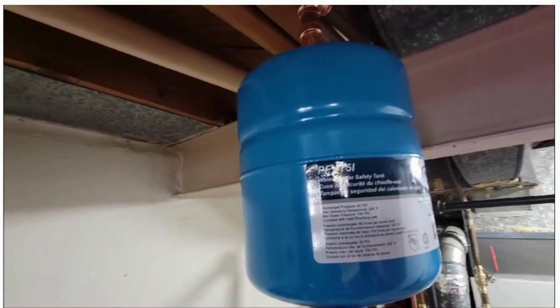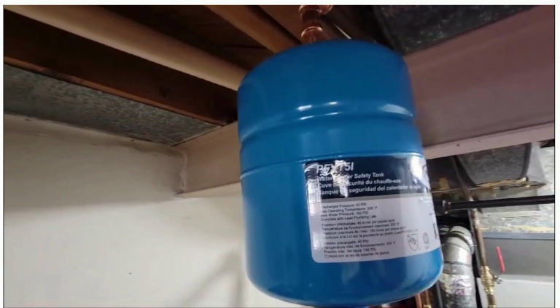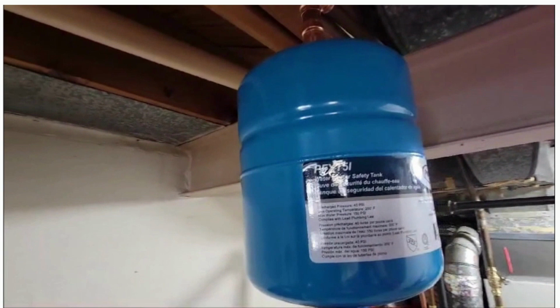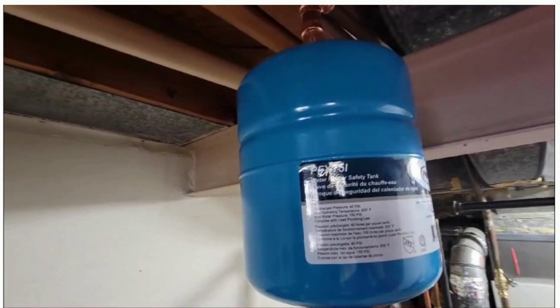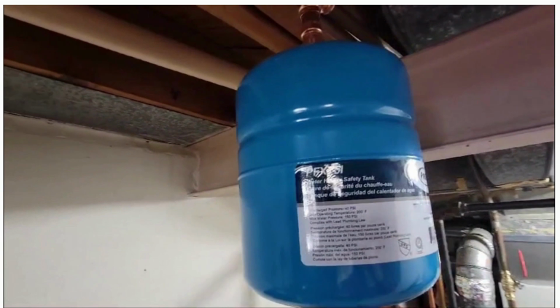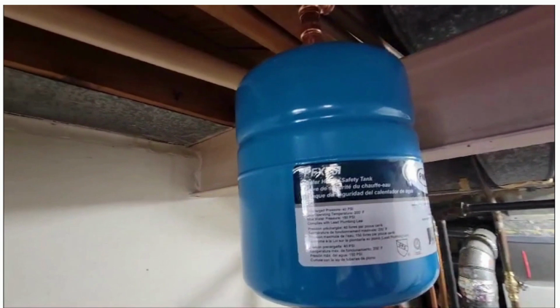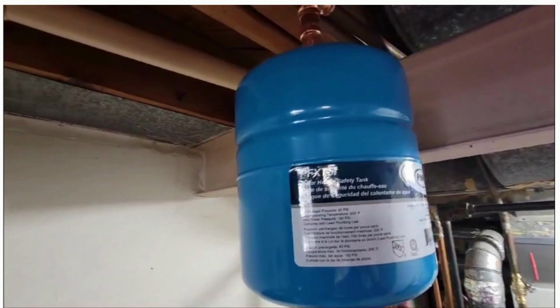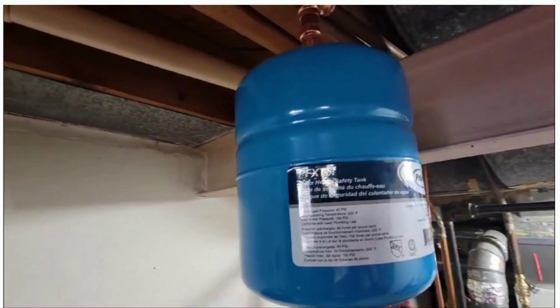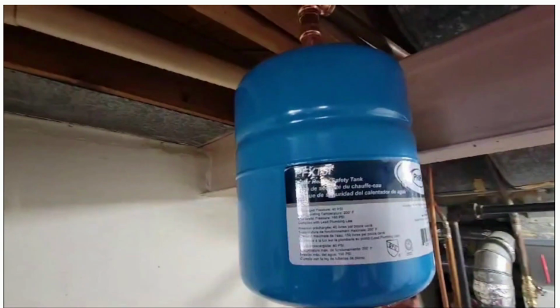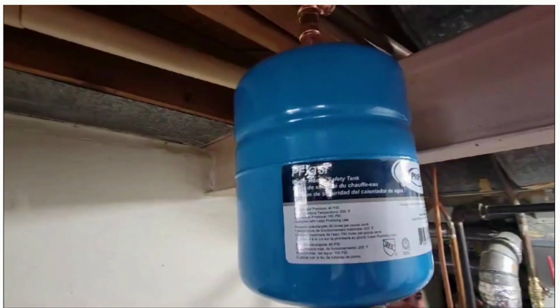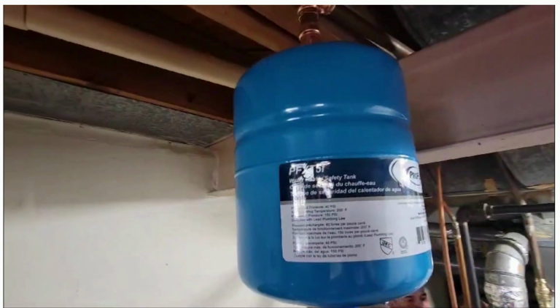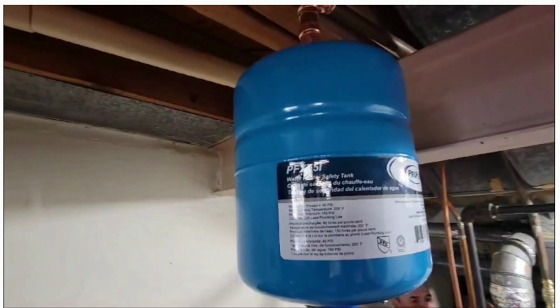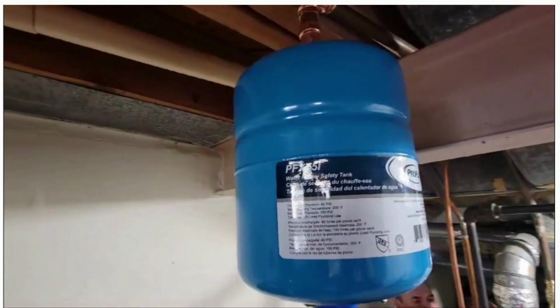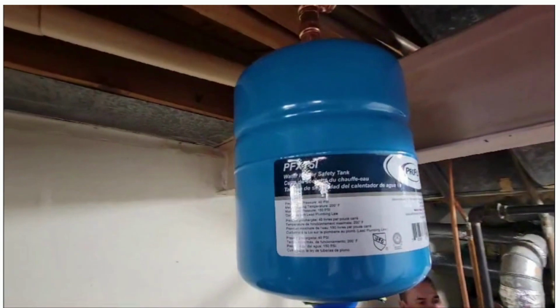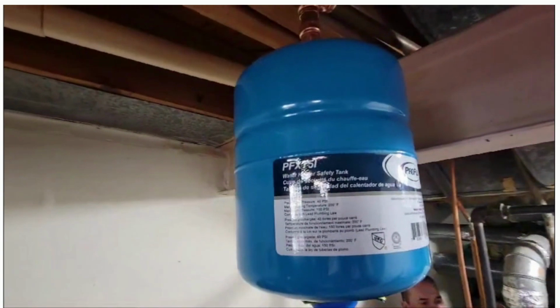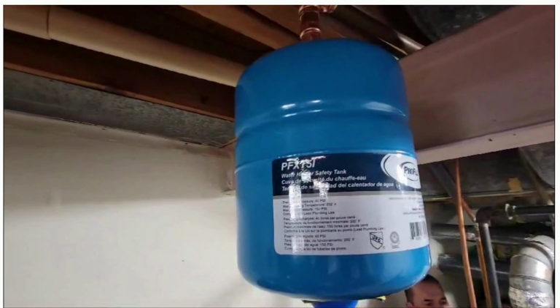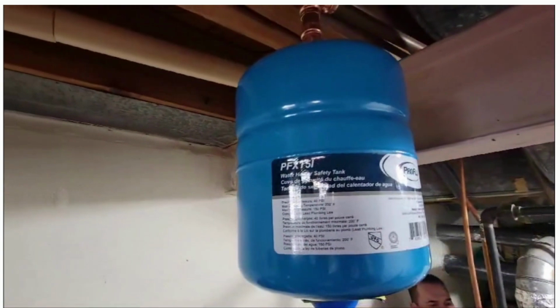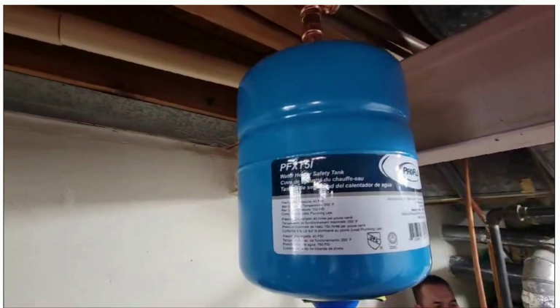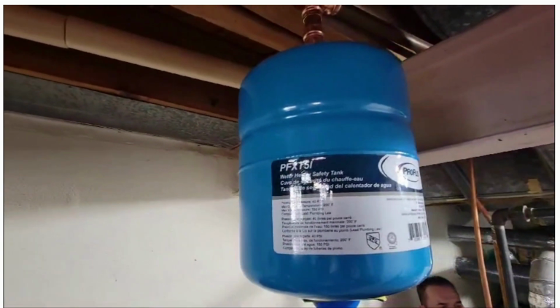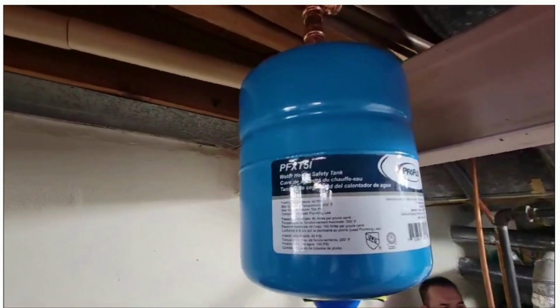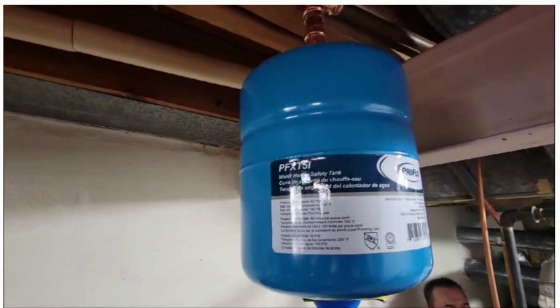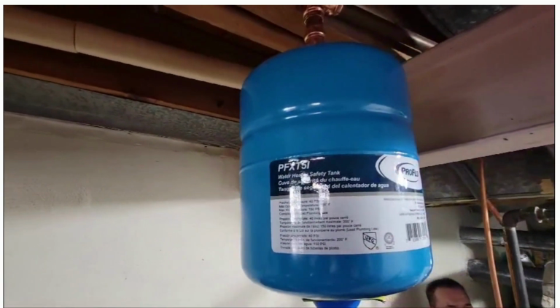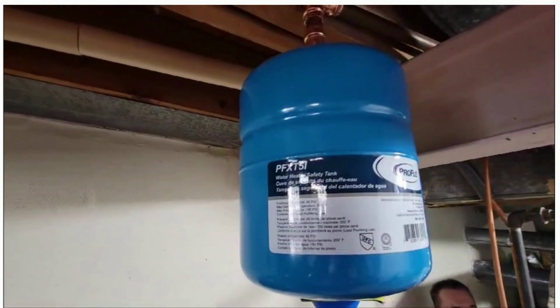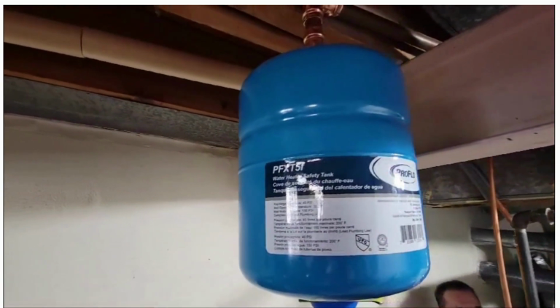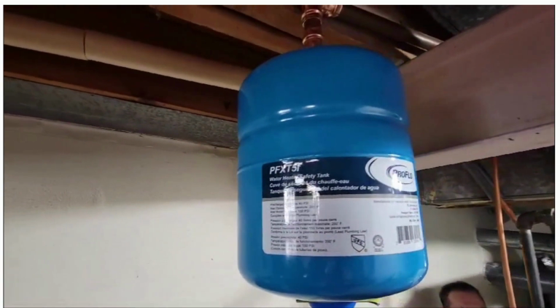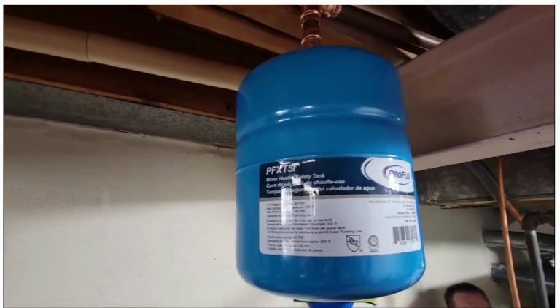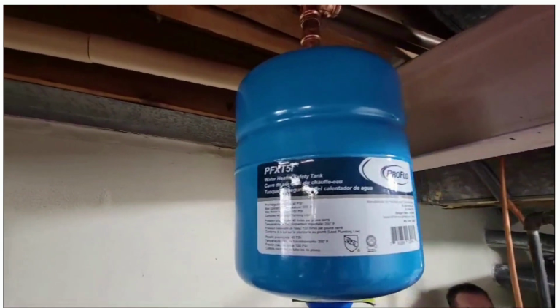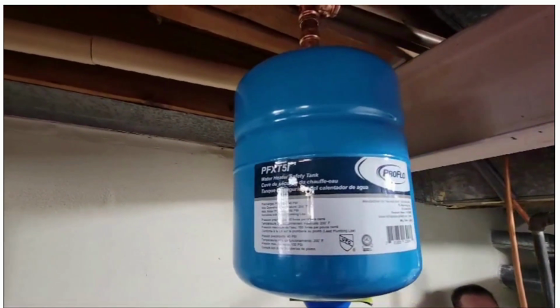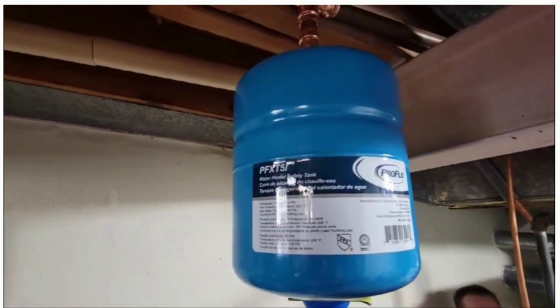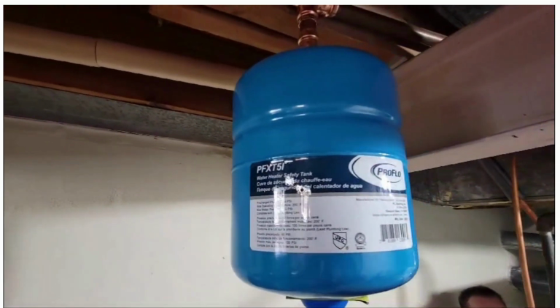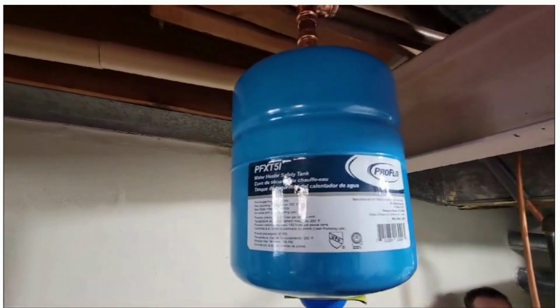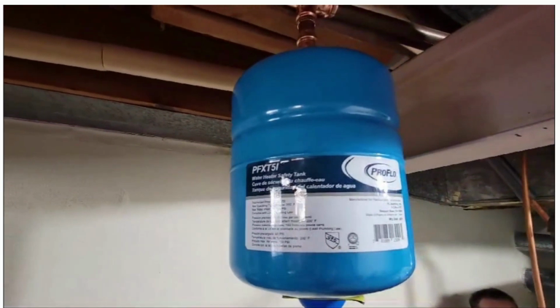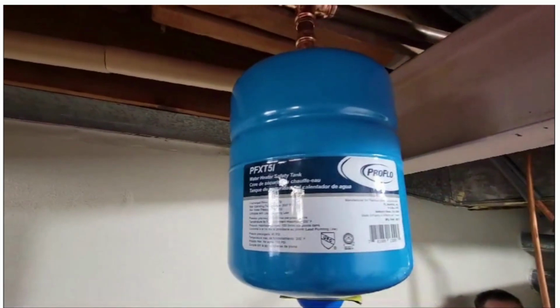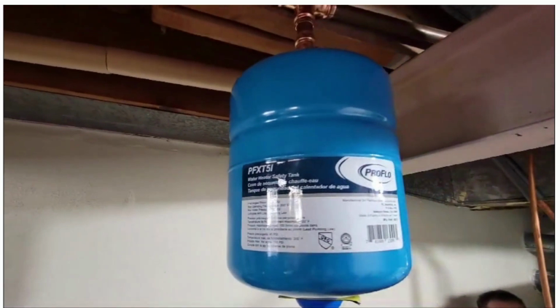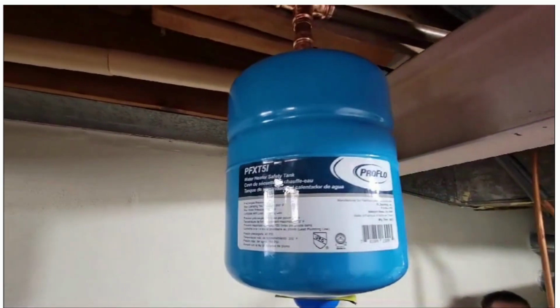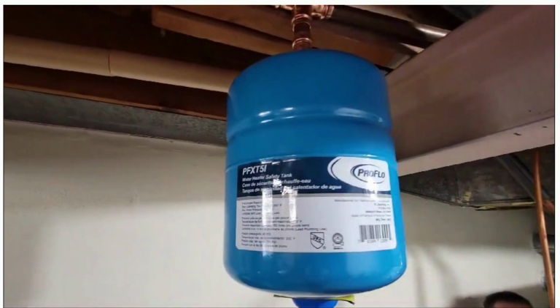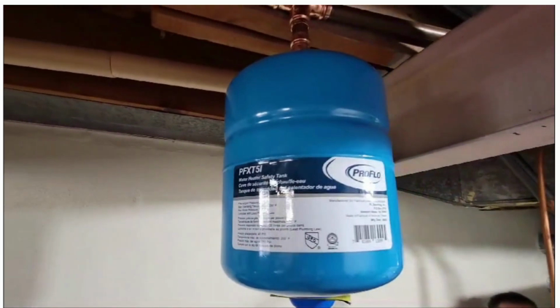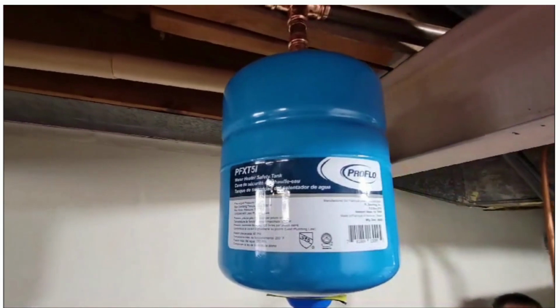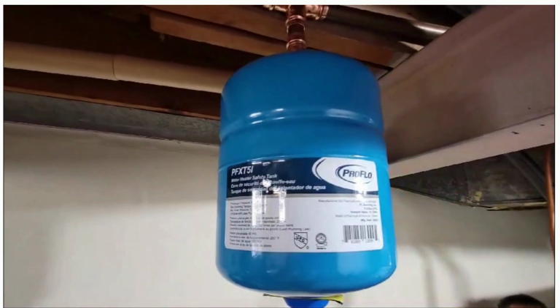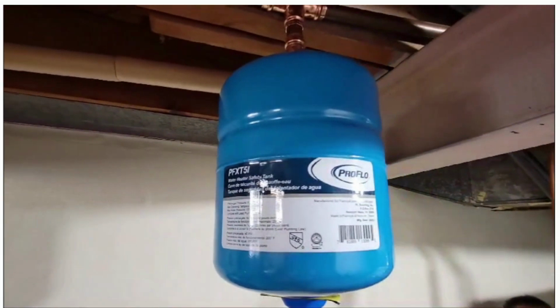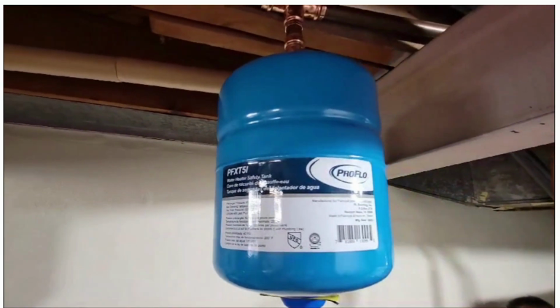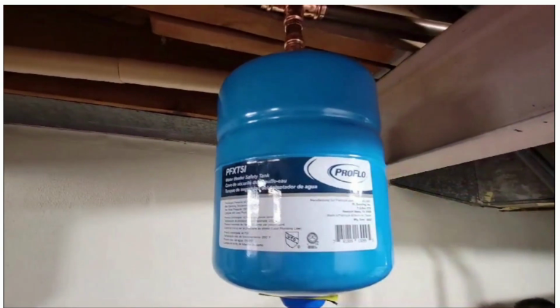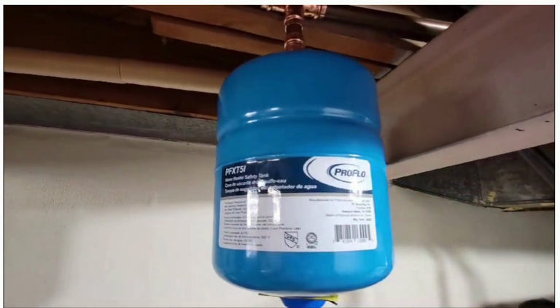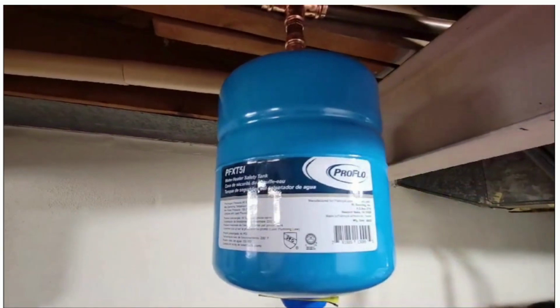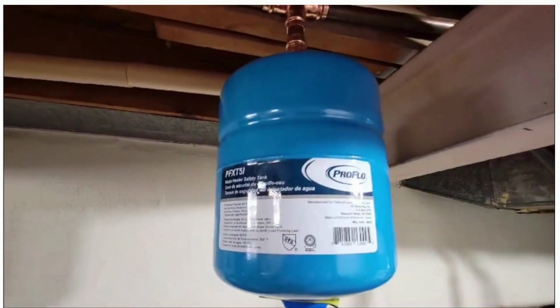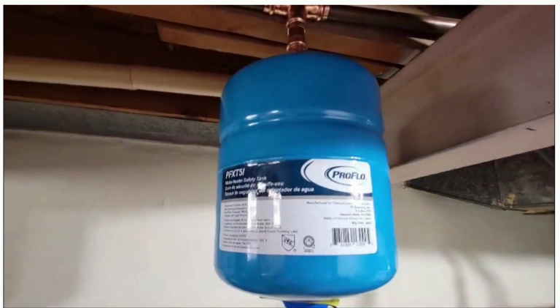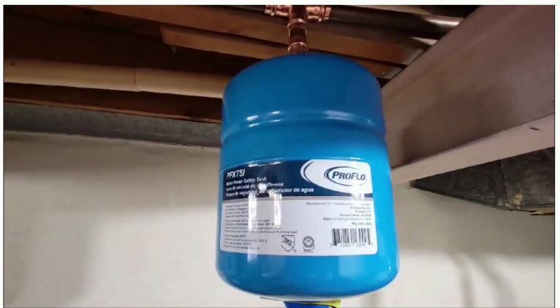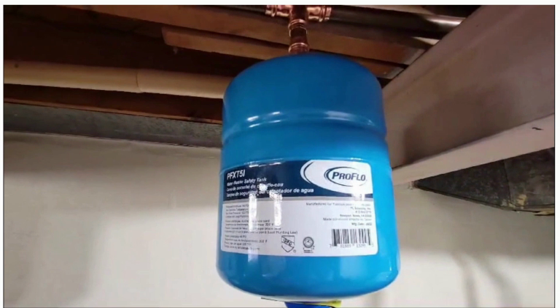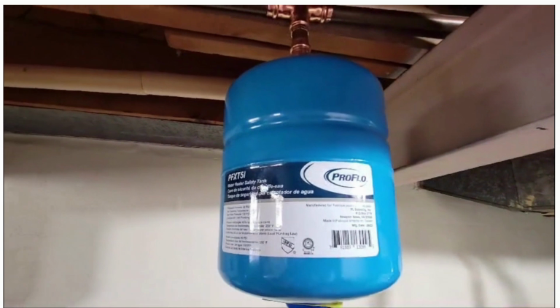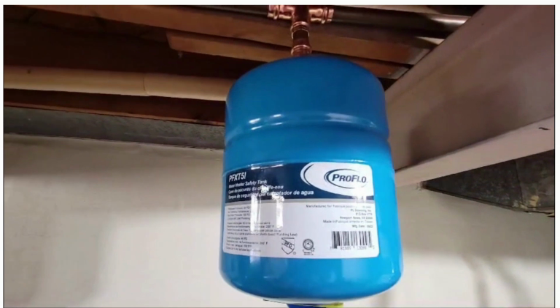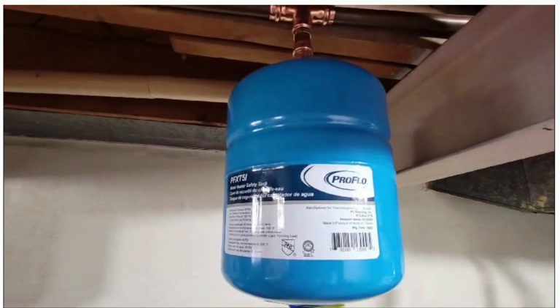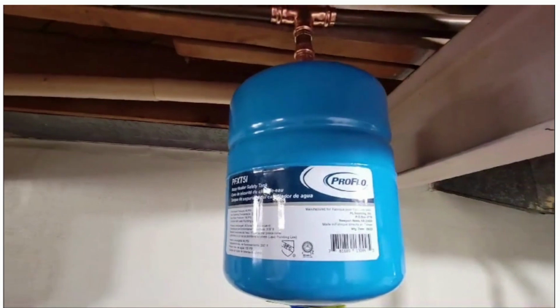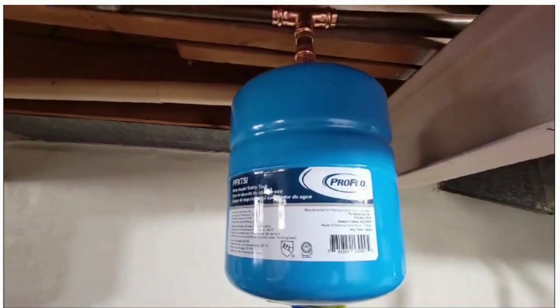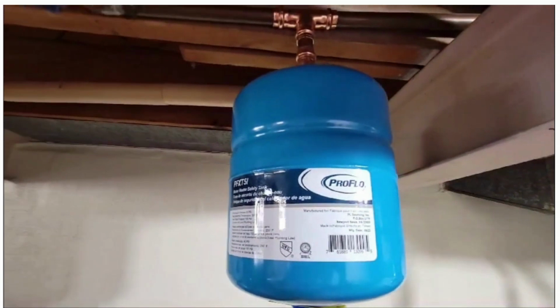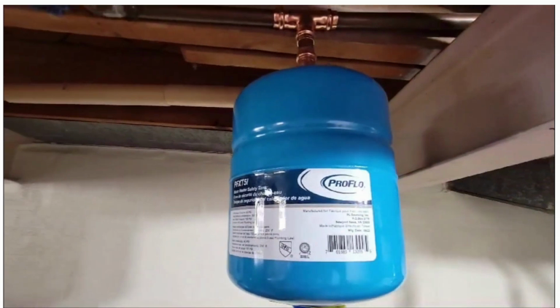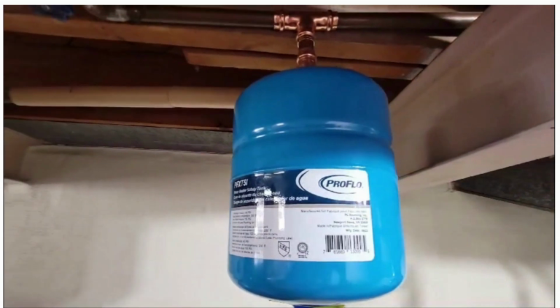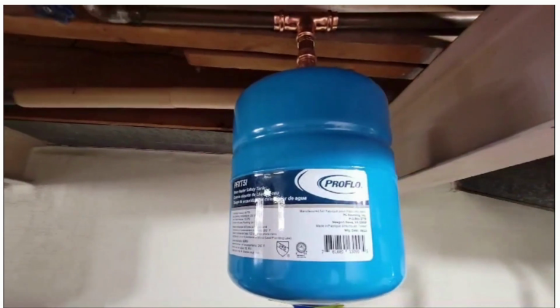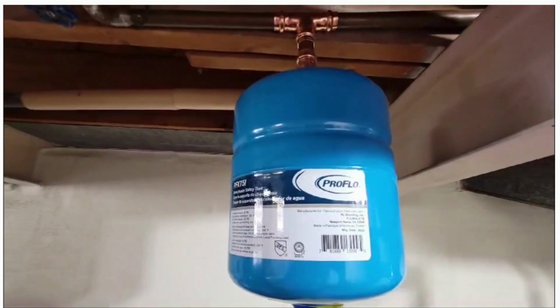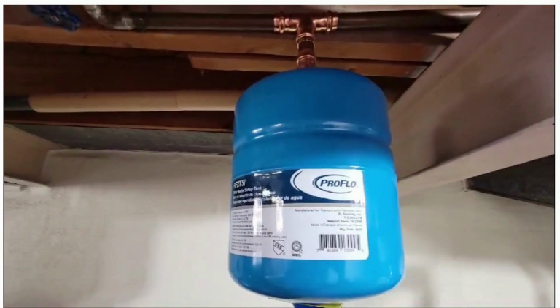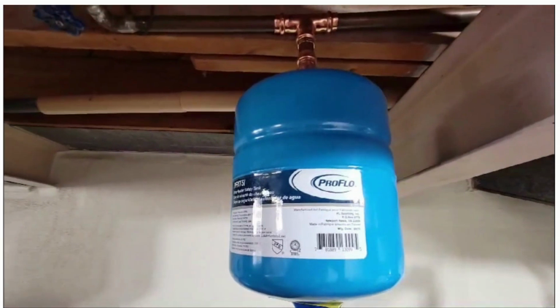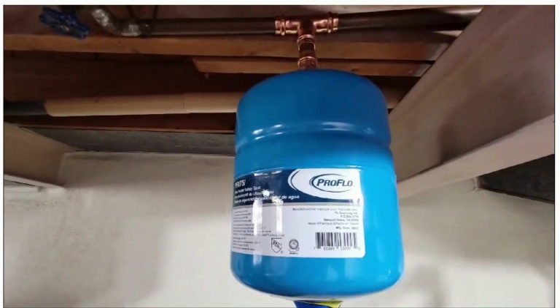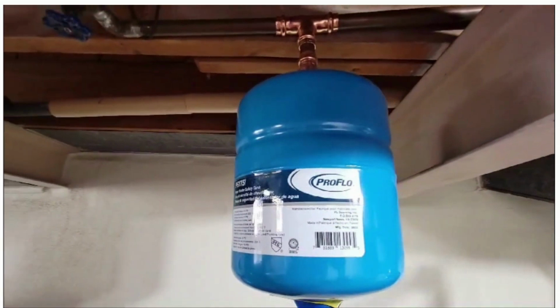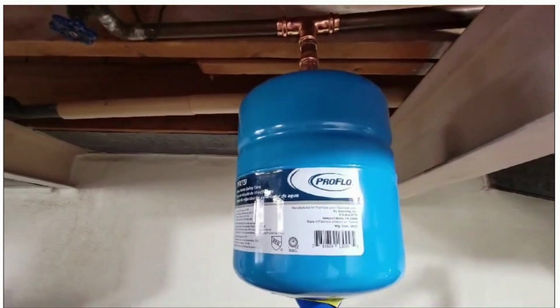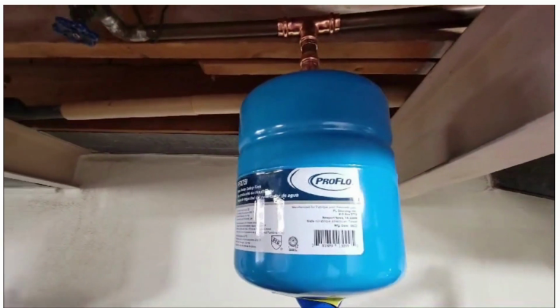At Arch Plumbing, we're always here to help you with any questions regarding your plumbing system. Don't hesitate to reach out to us anytime.